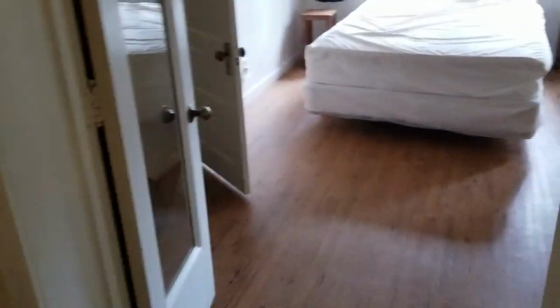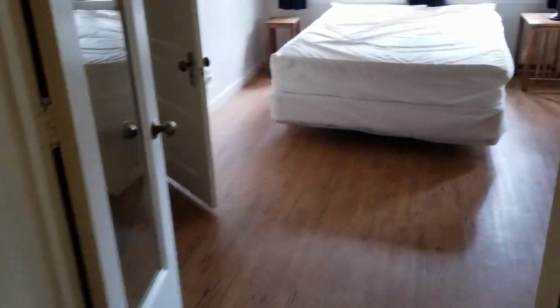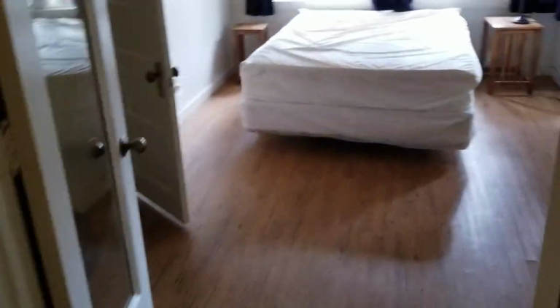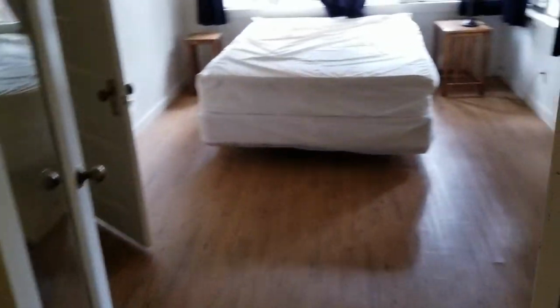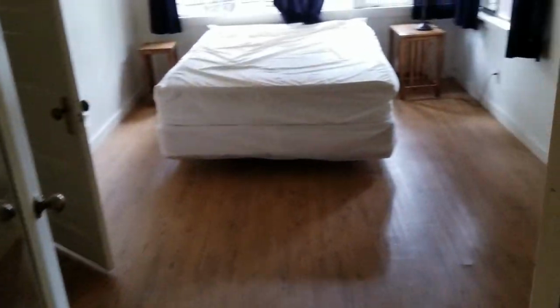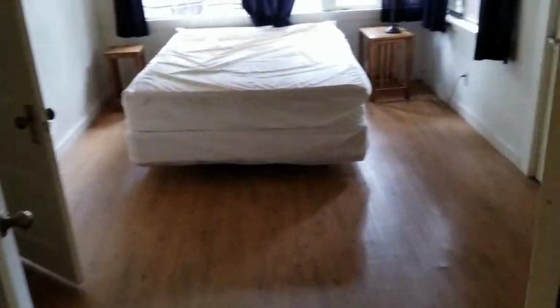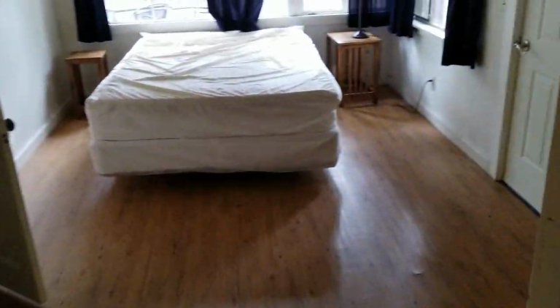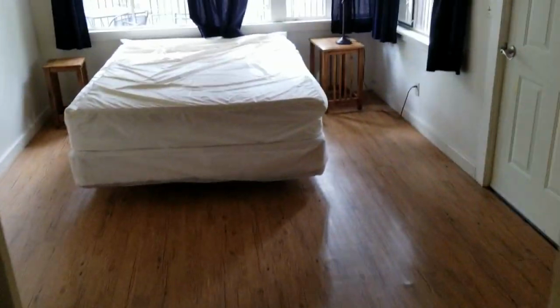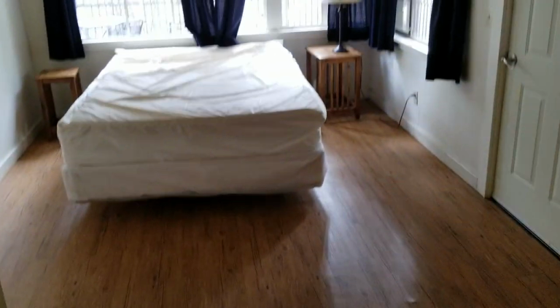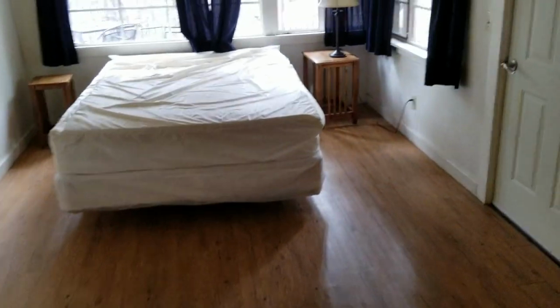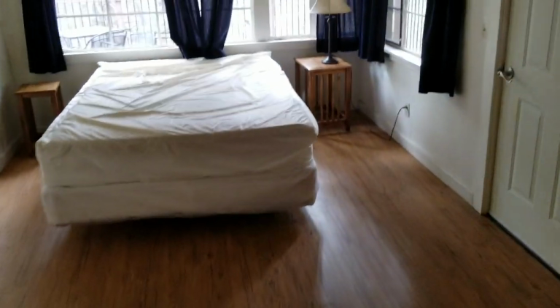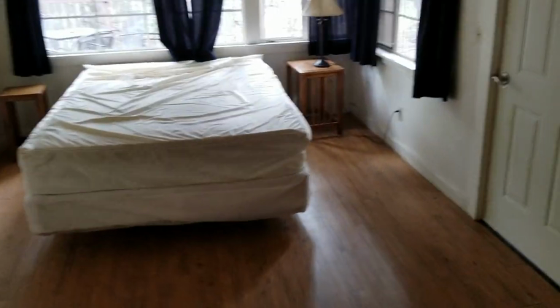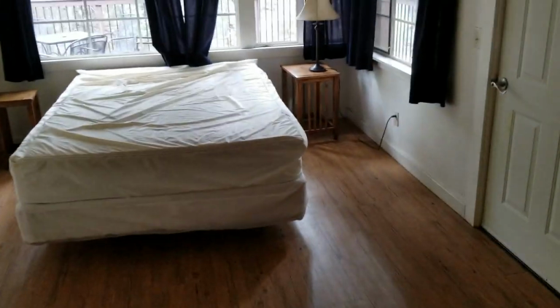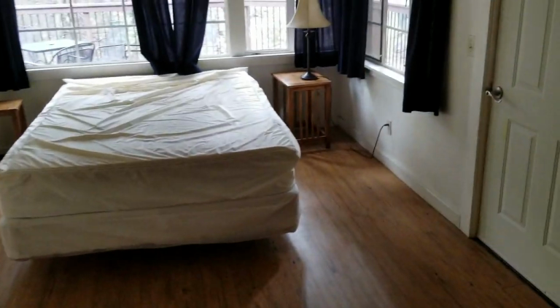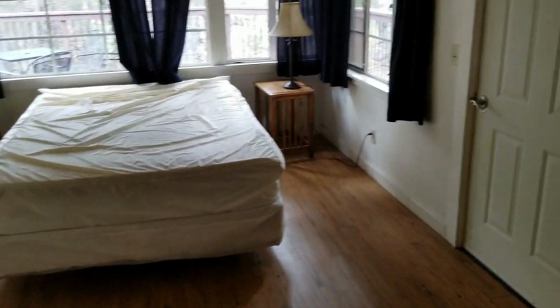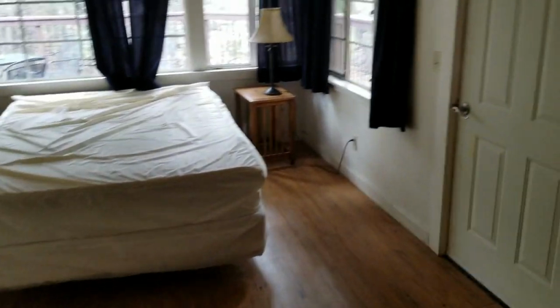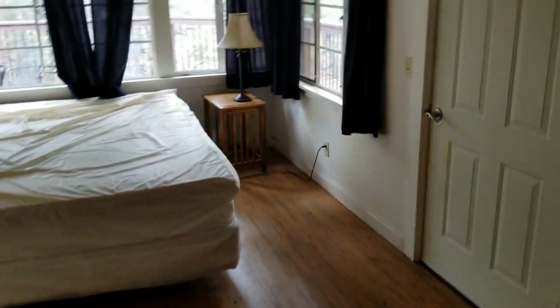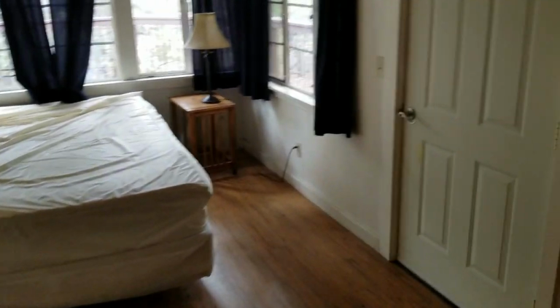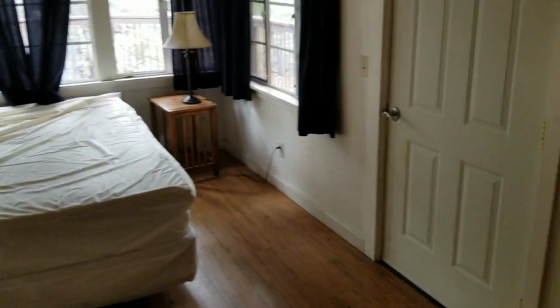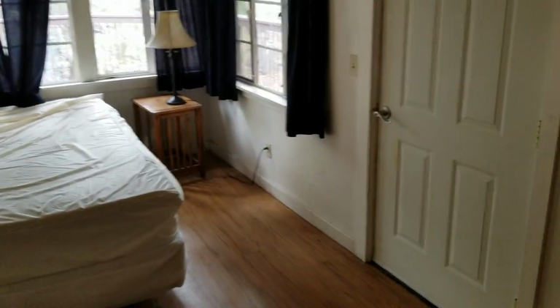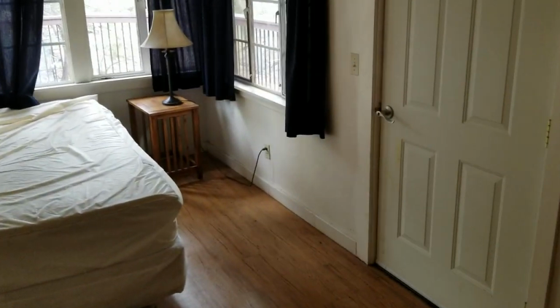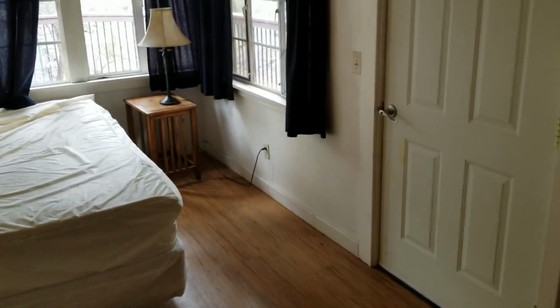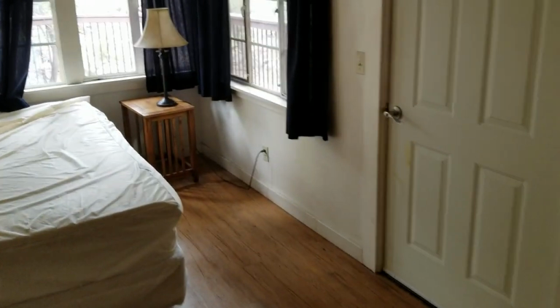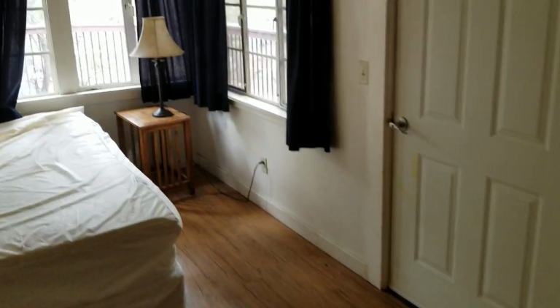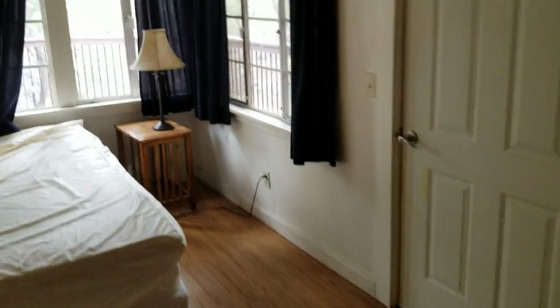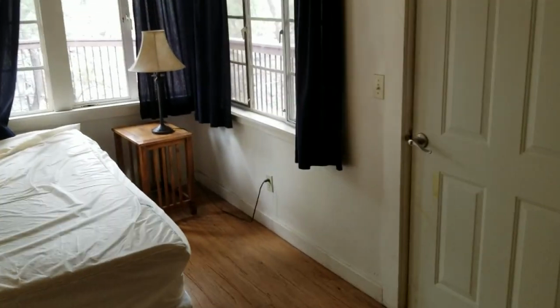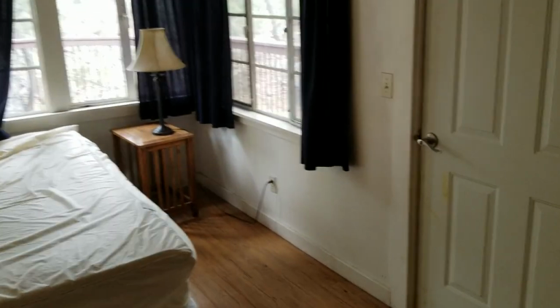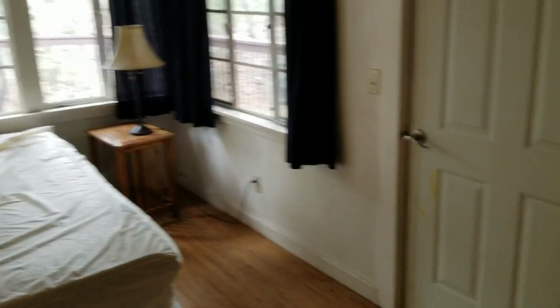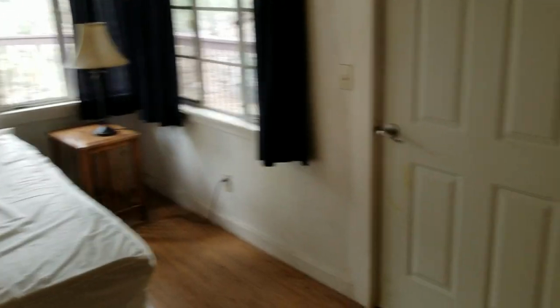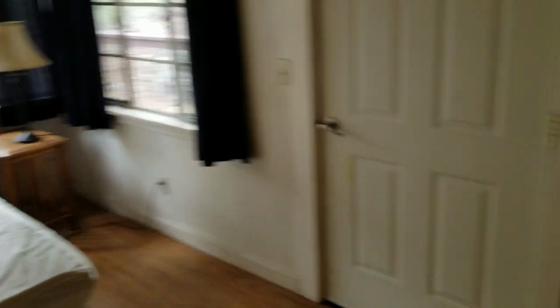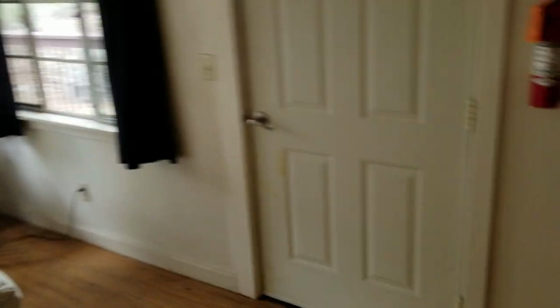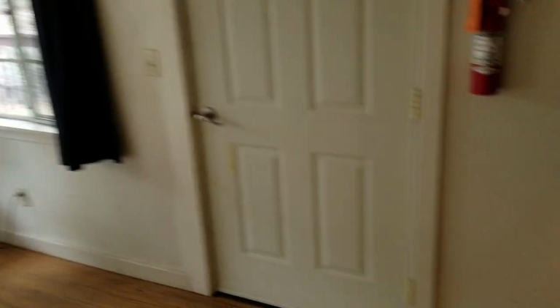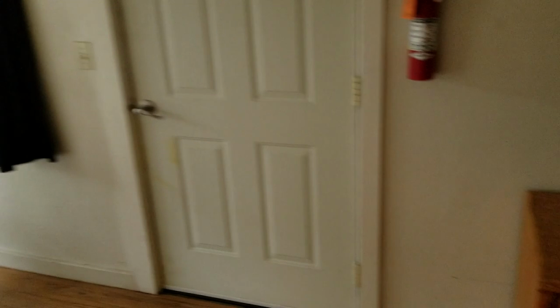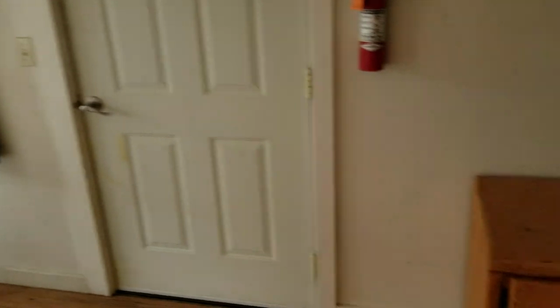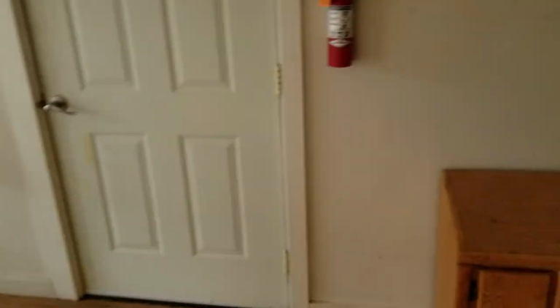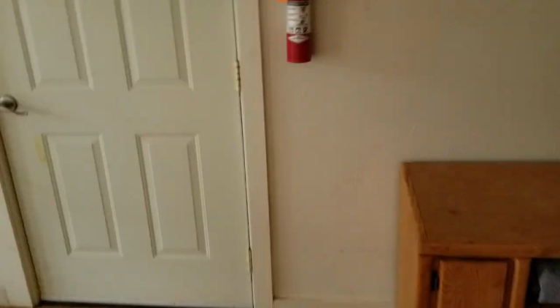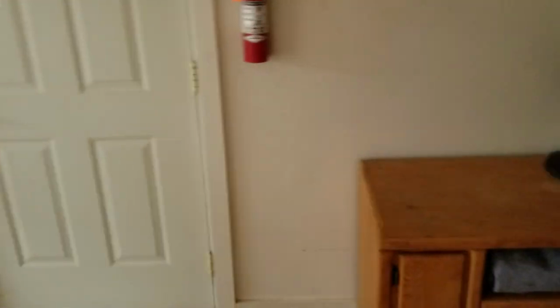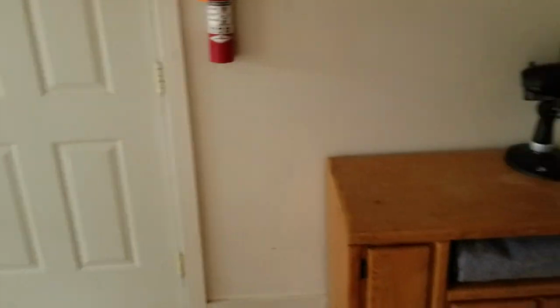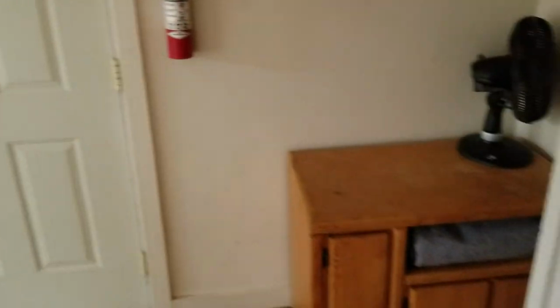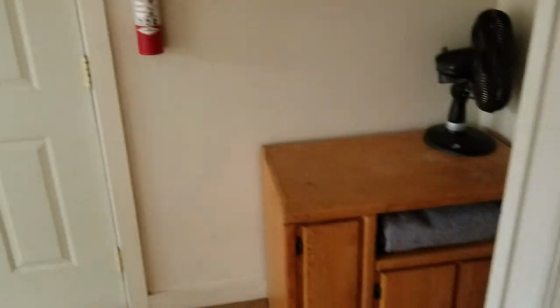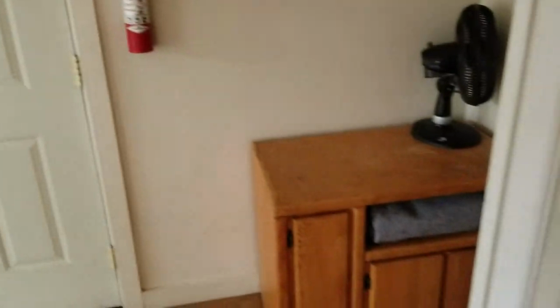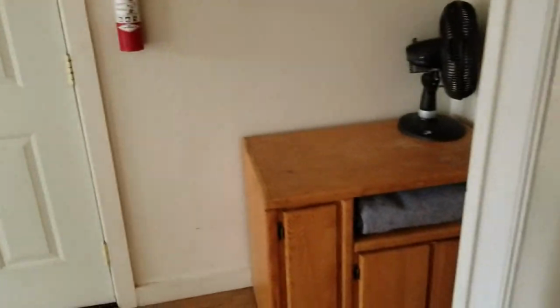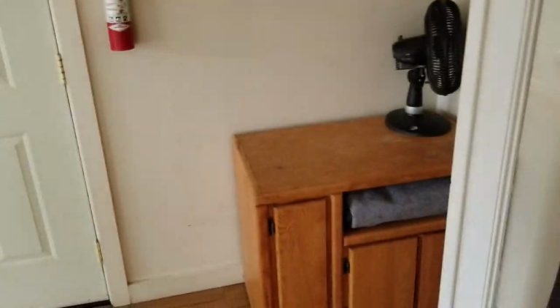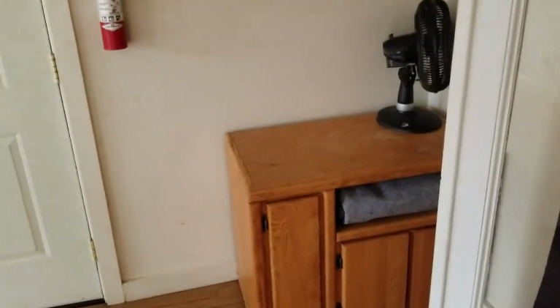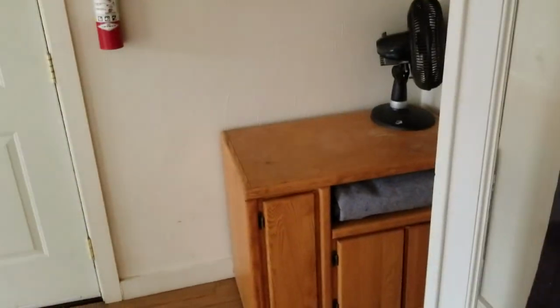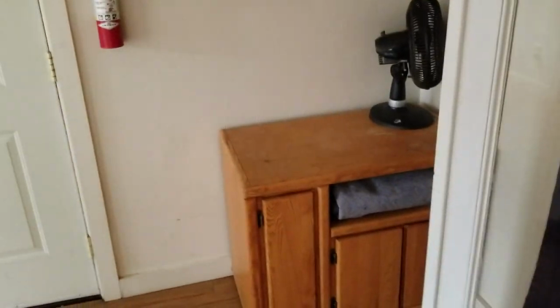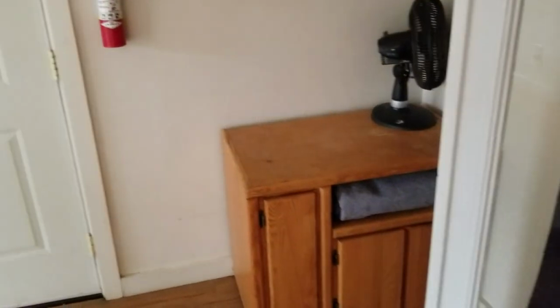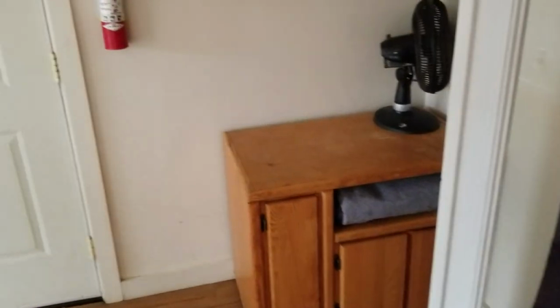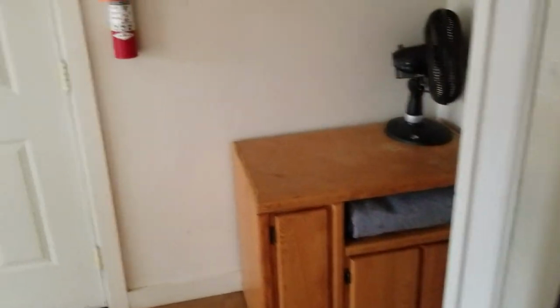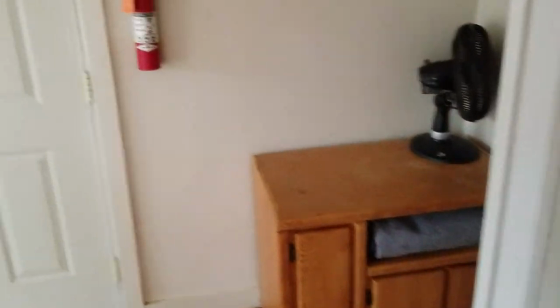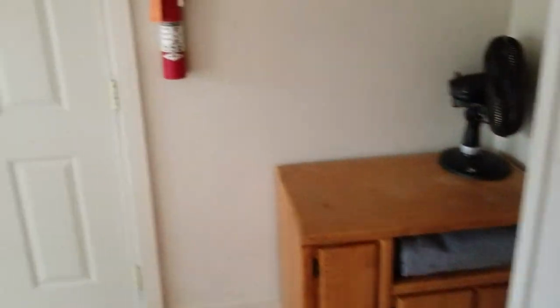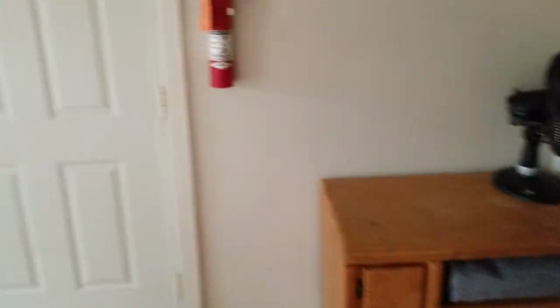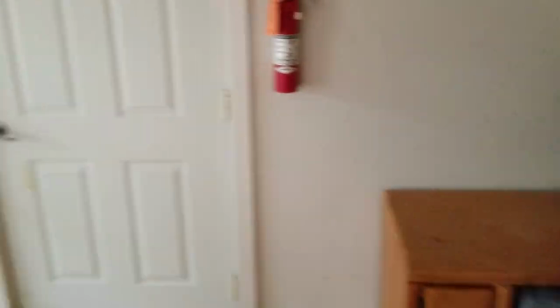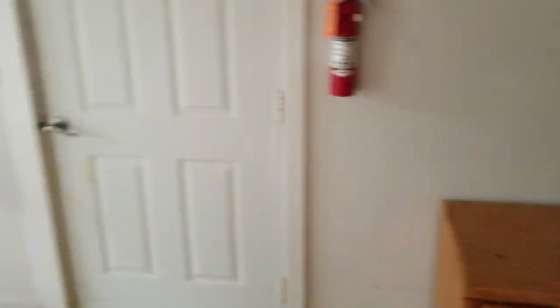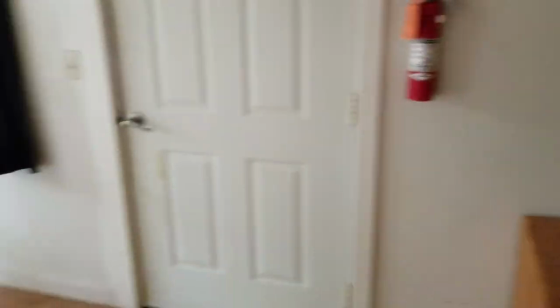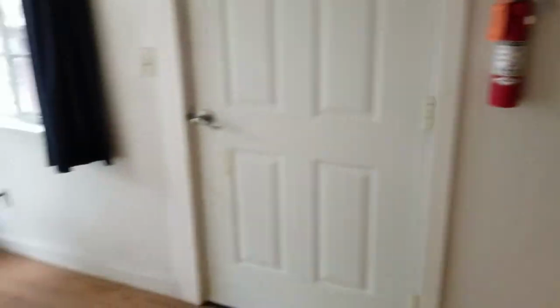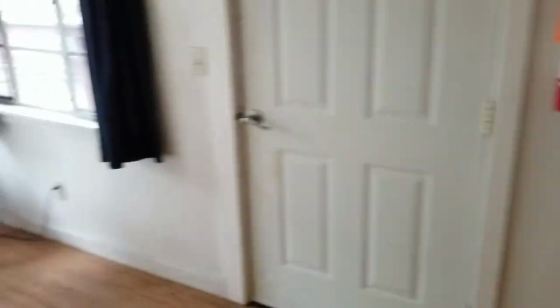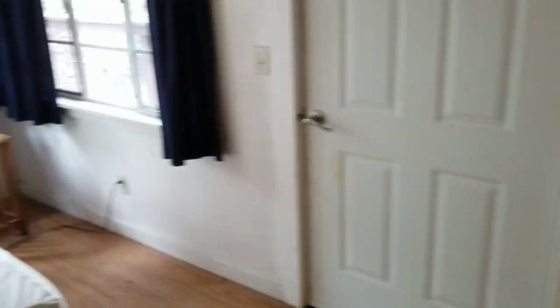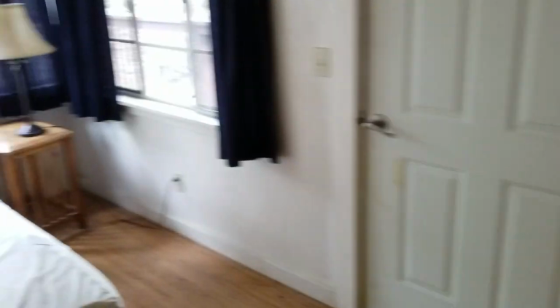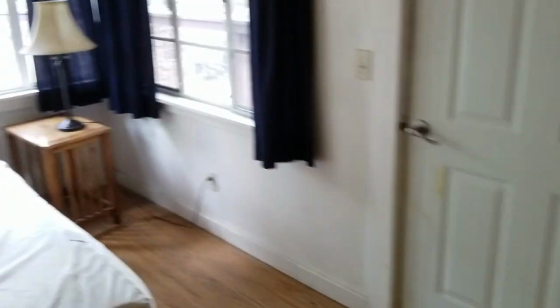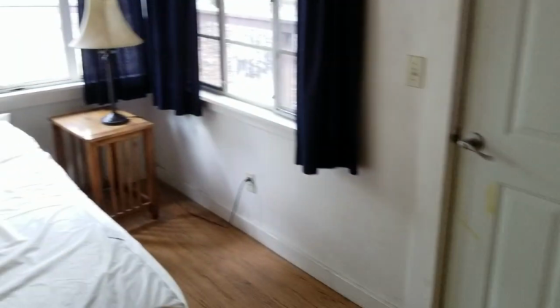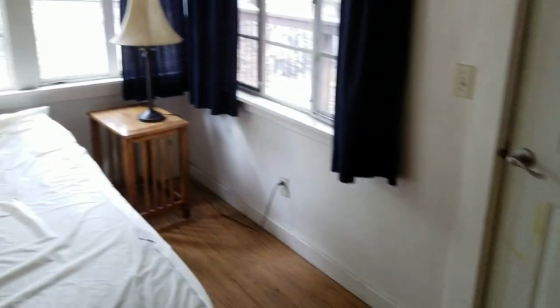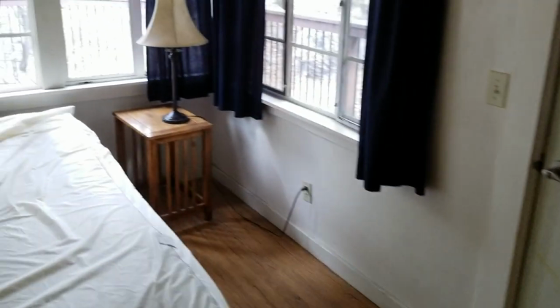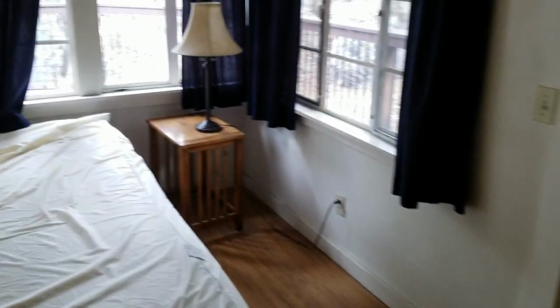Here's the other bedroom — queen bed, spare blanket, and a bunch of fans here for the summer.